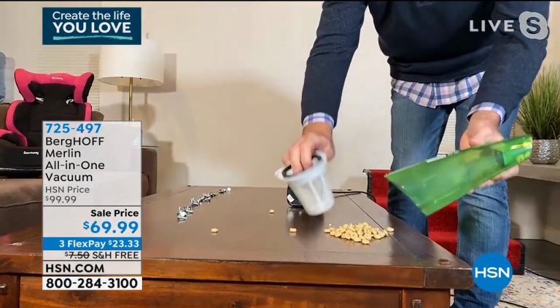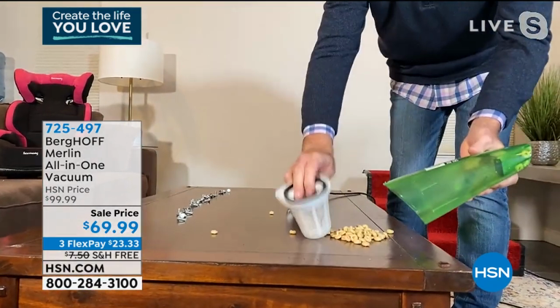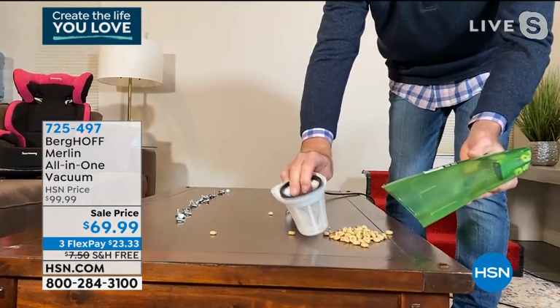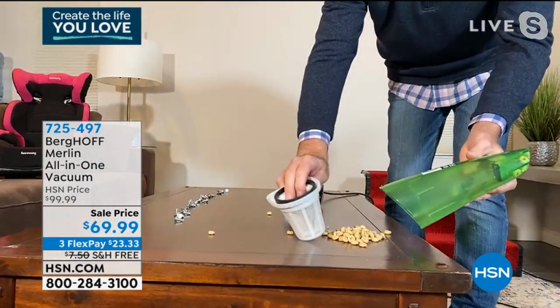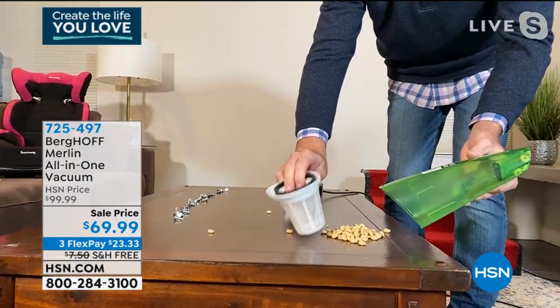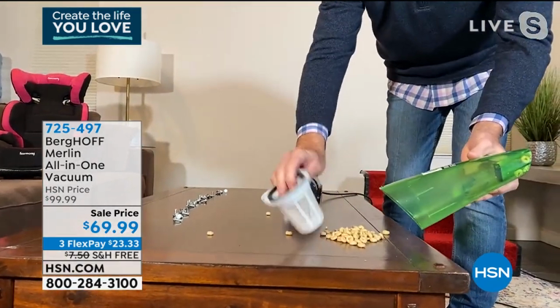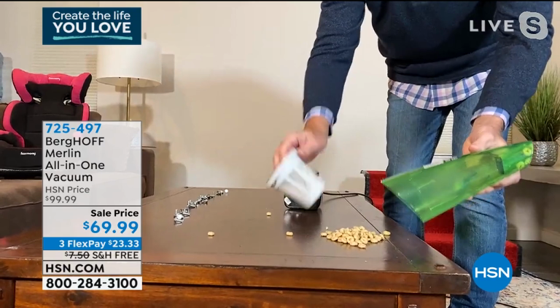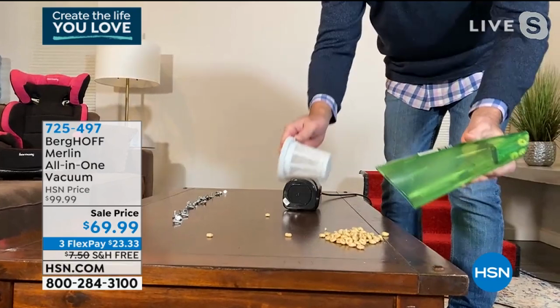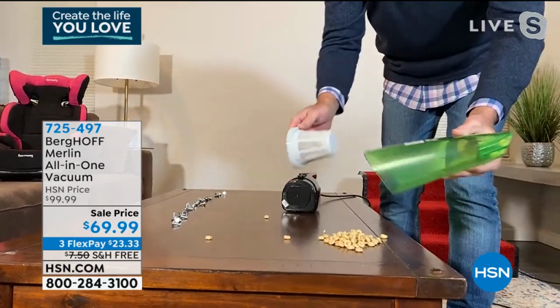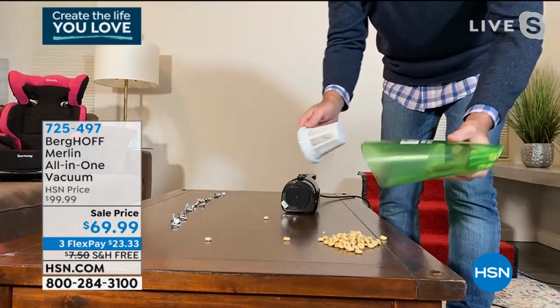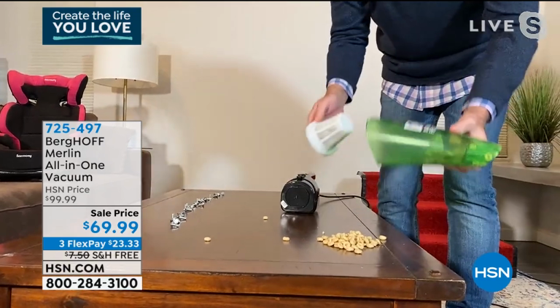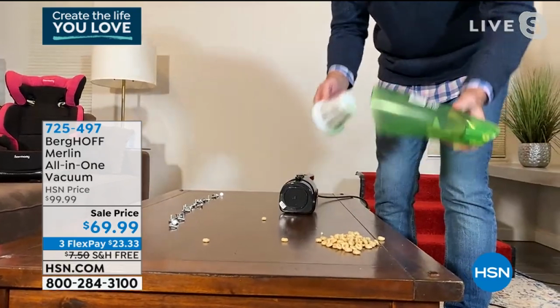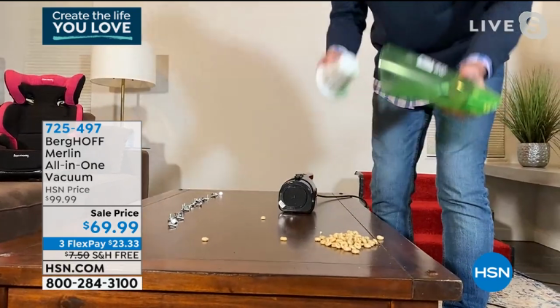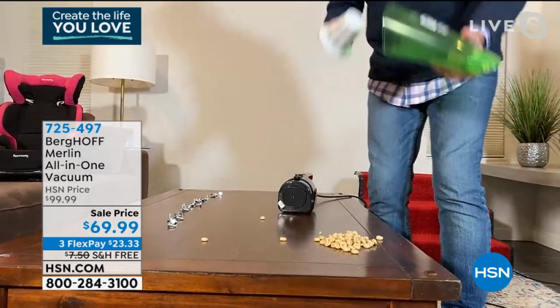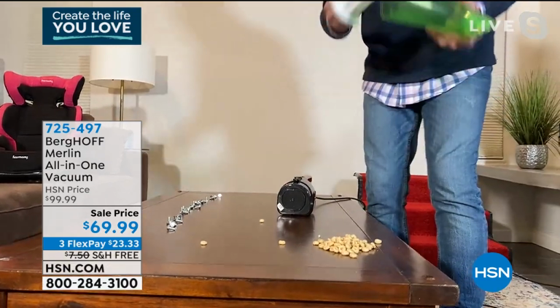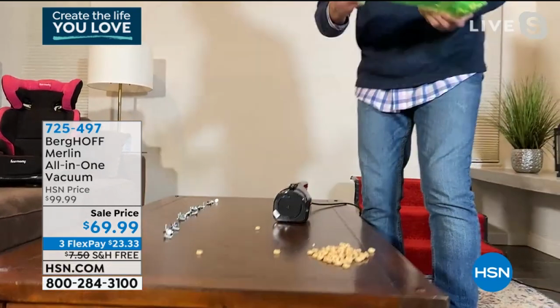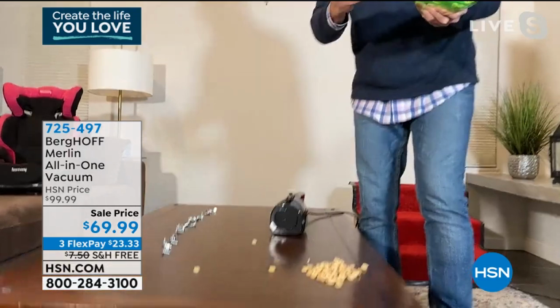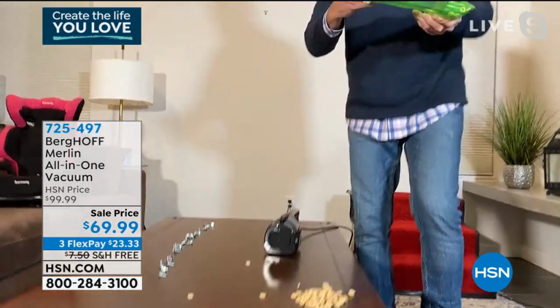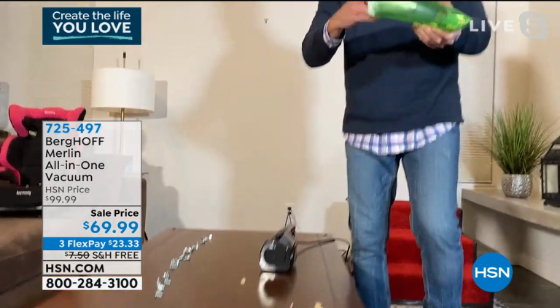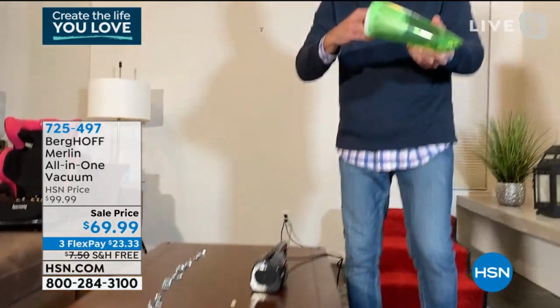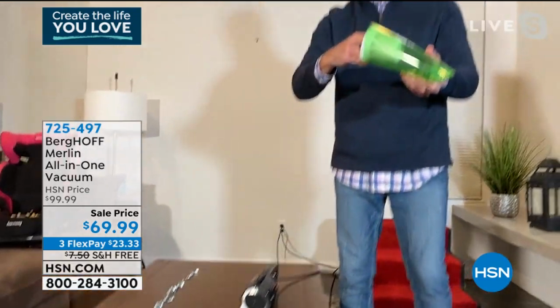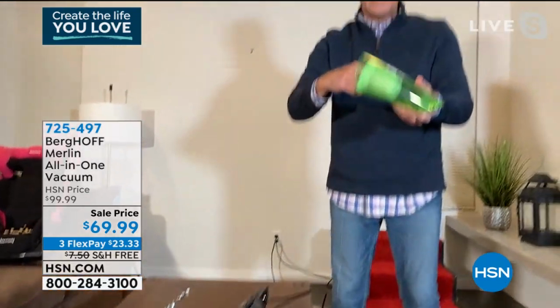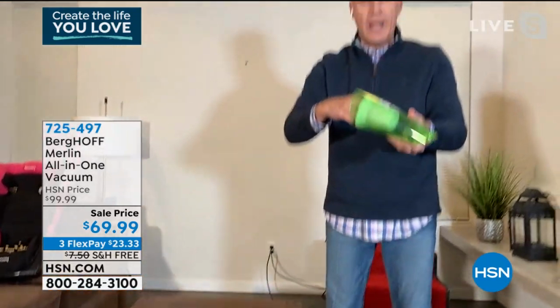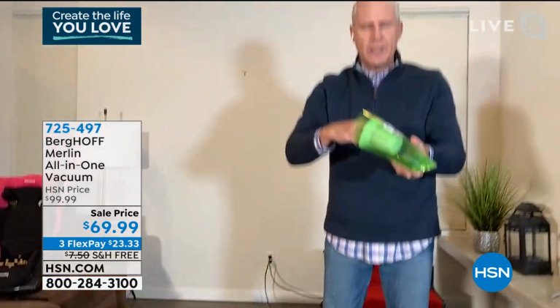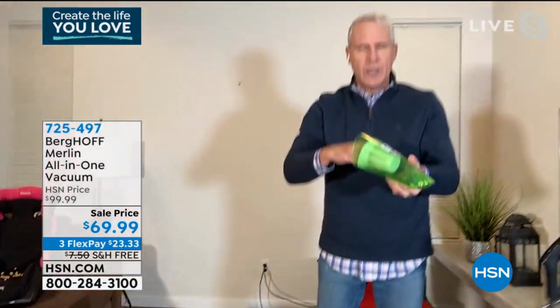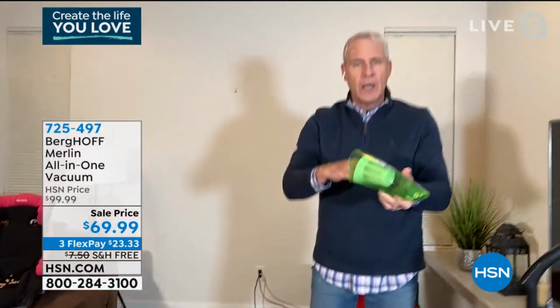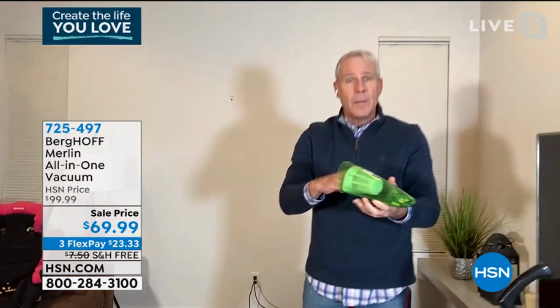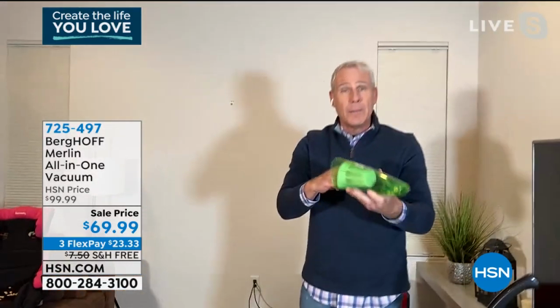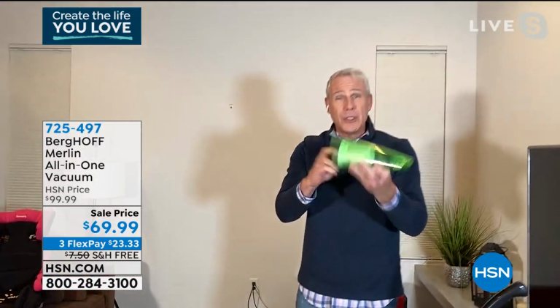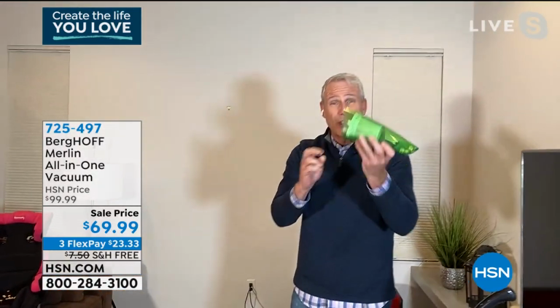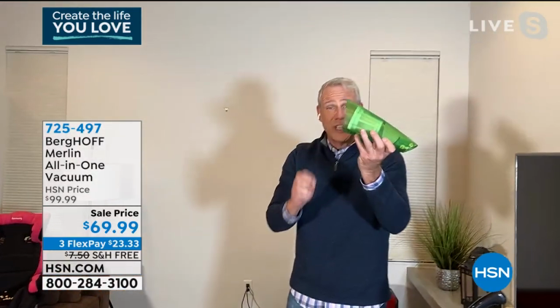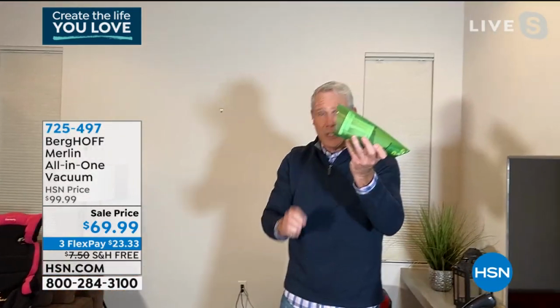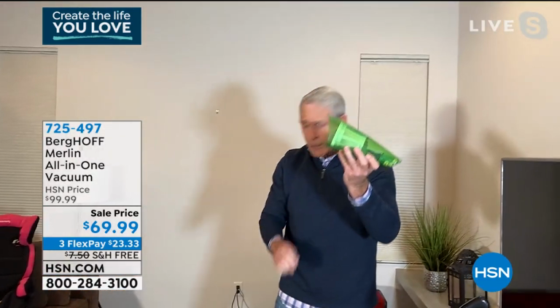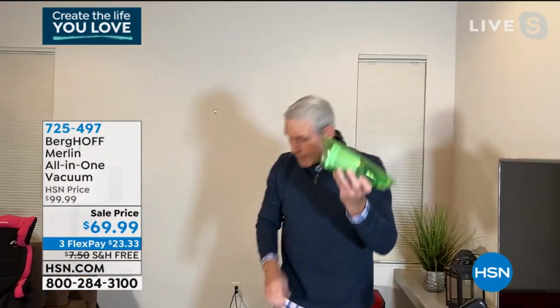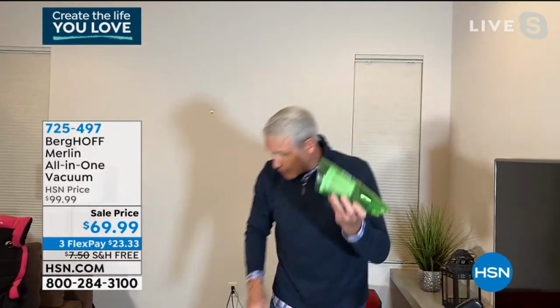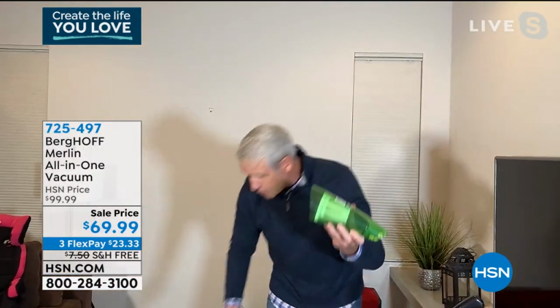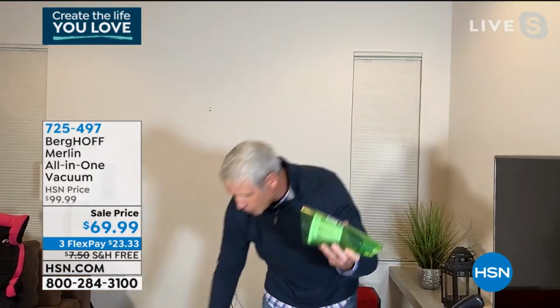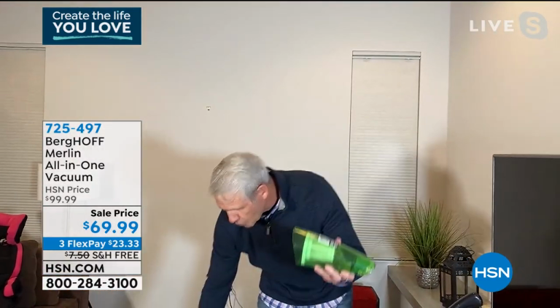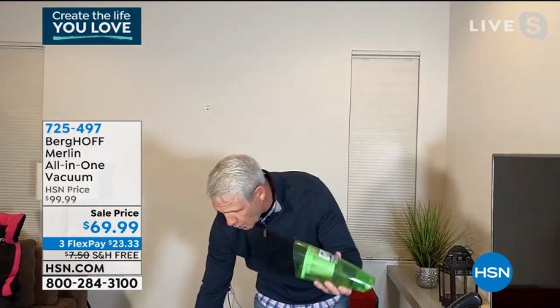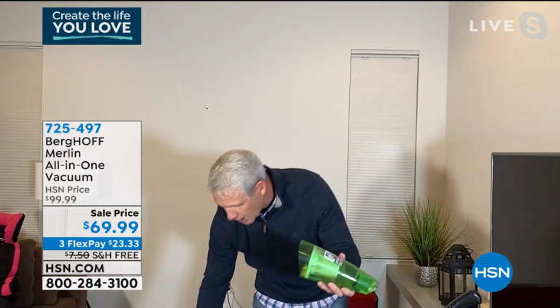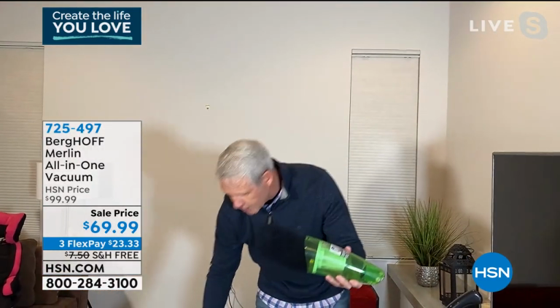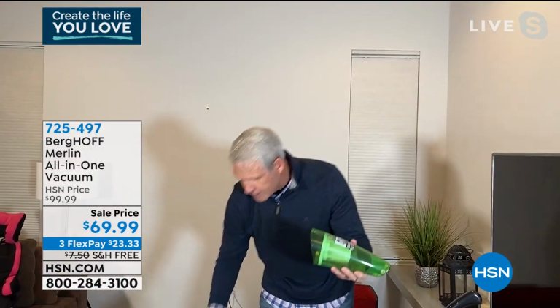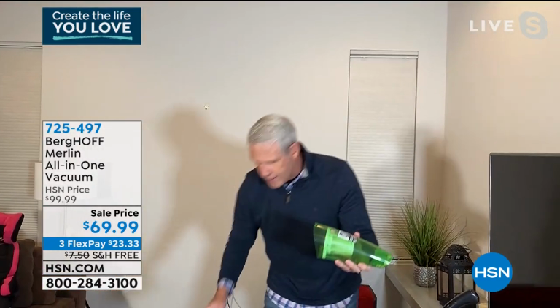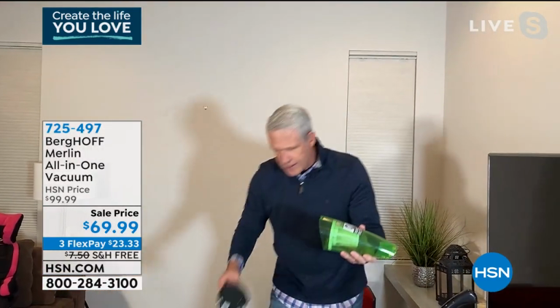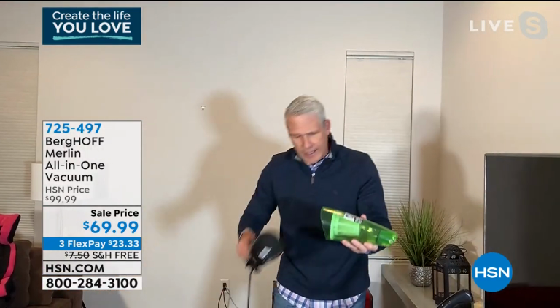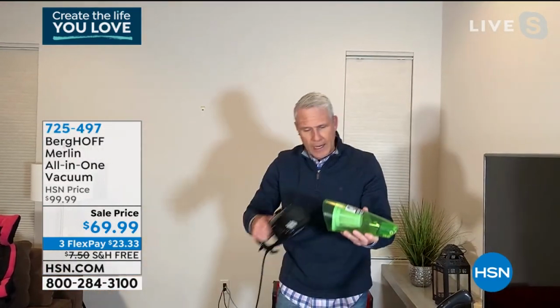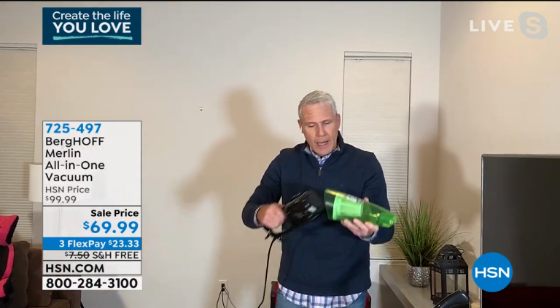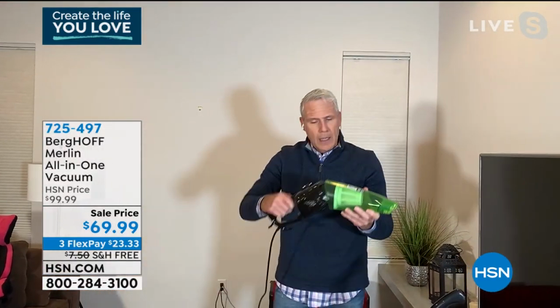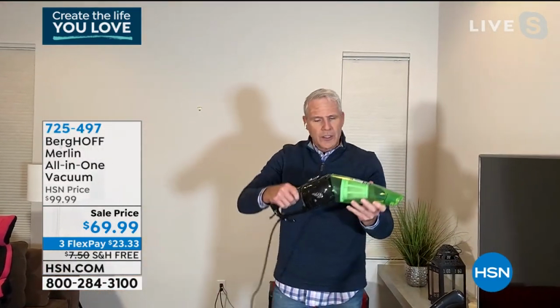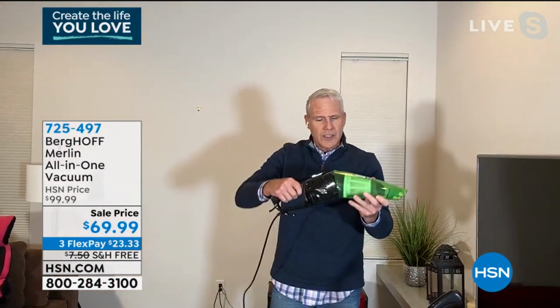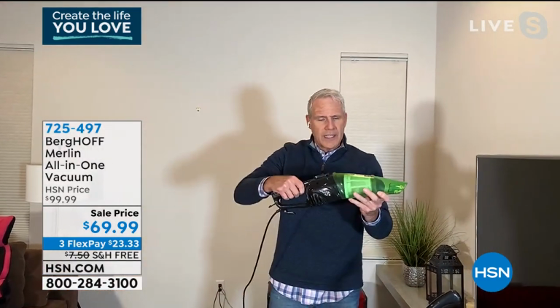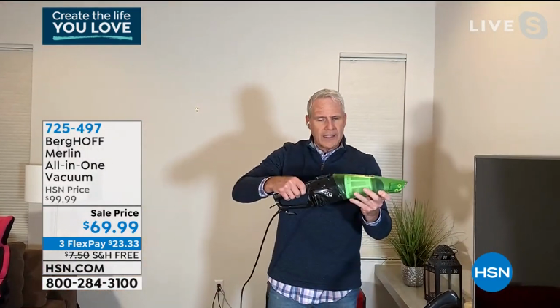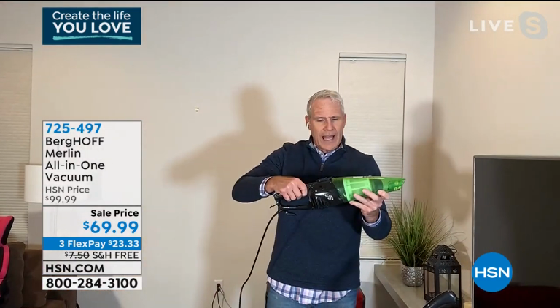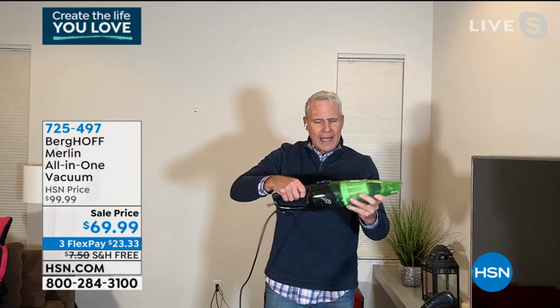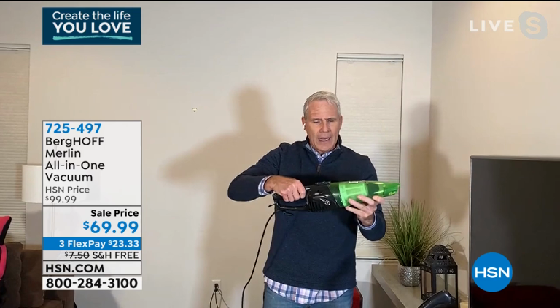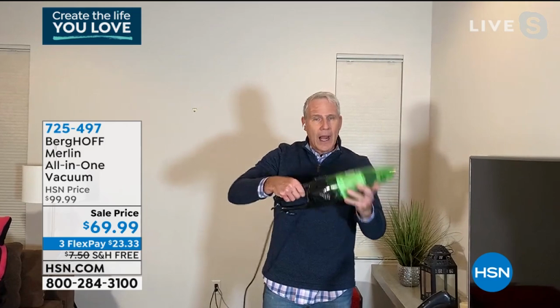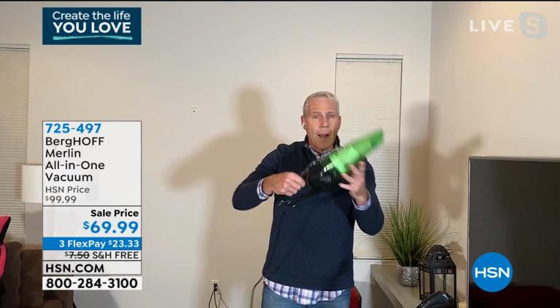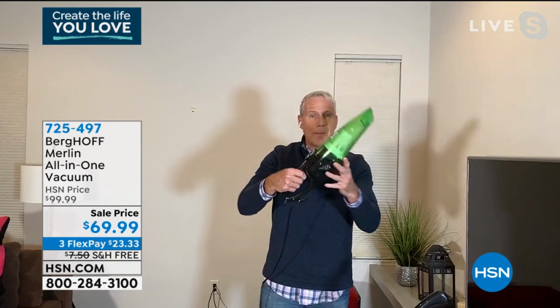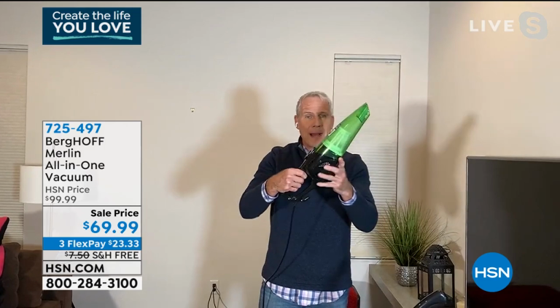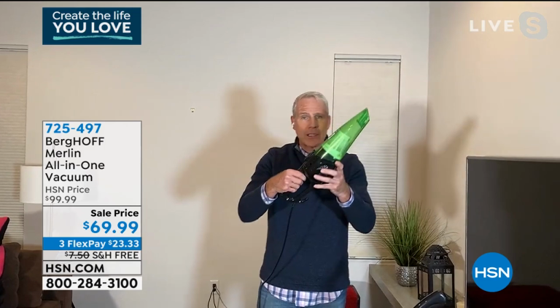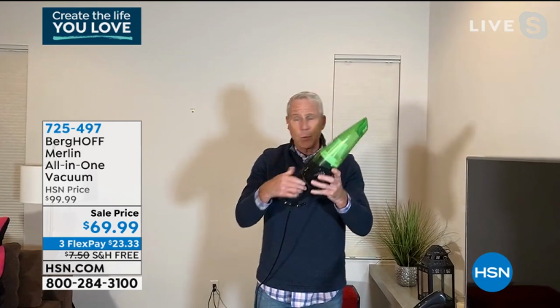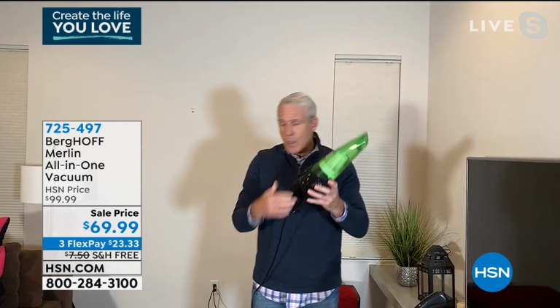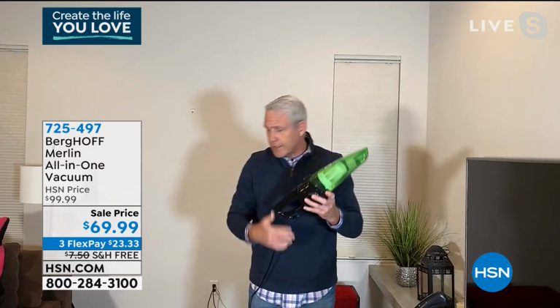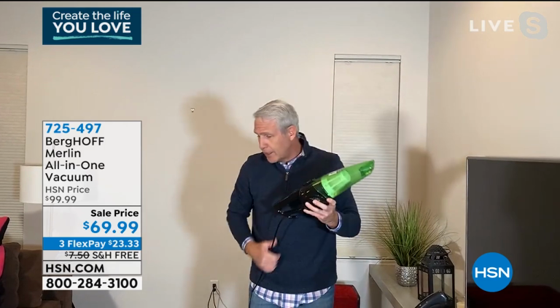I never touch the dust, dirt, and dander. You can just wash this in the sink. Just like that, I'm back to work.